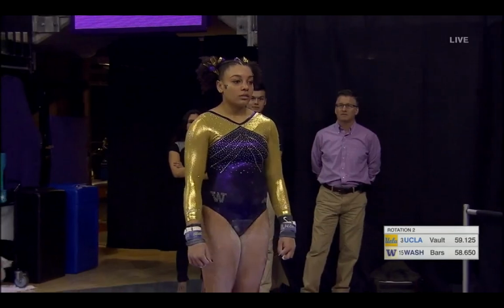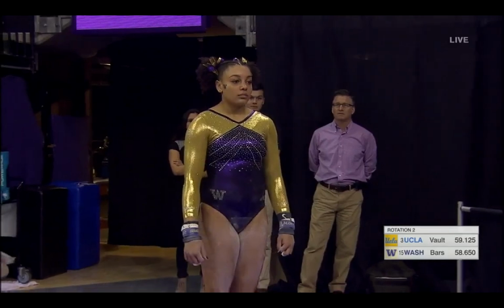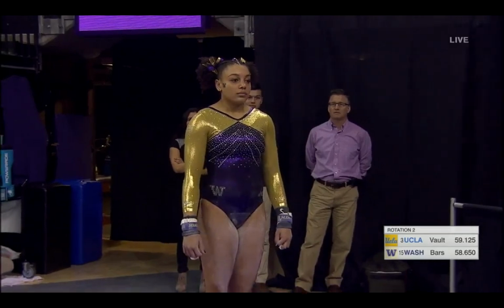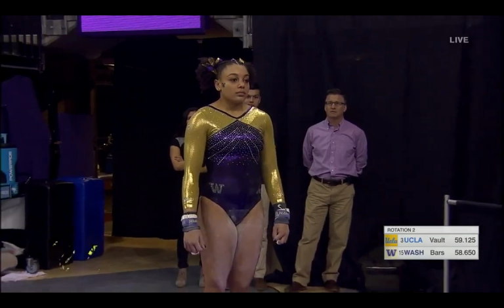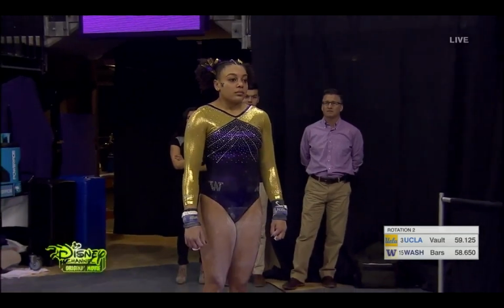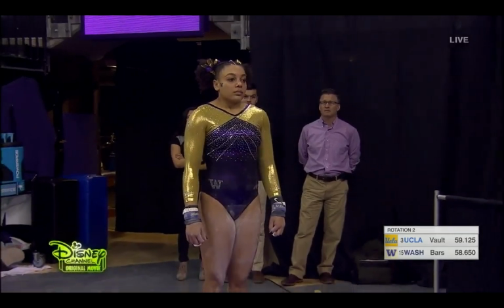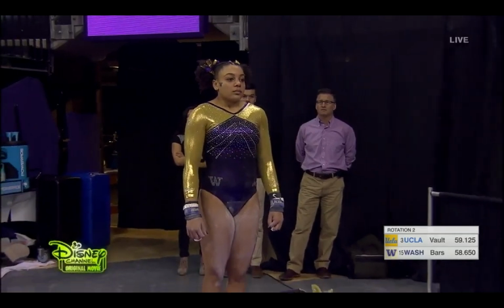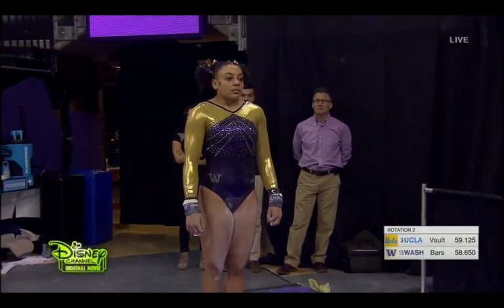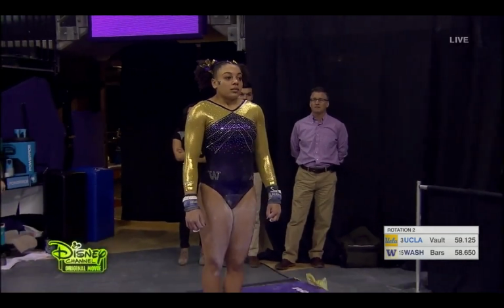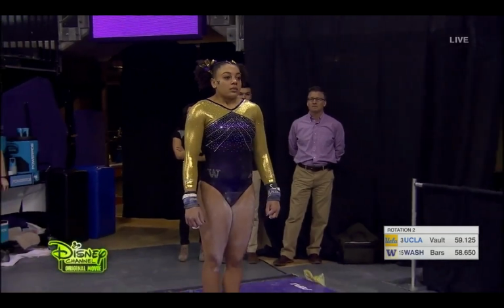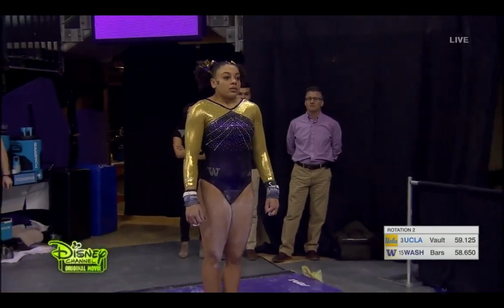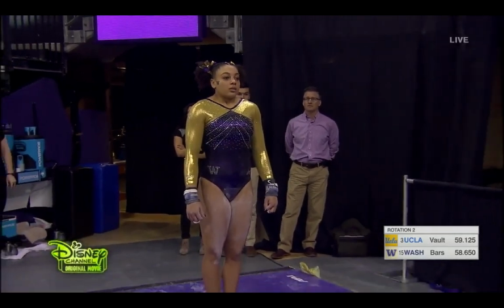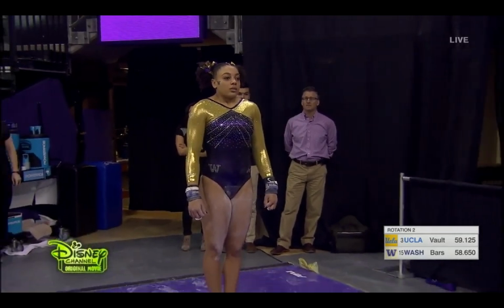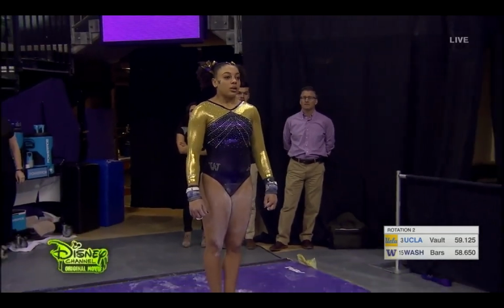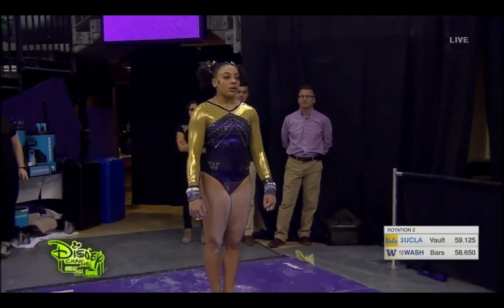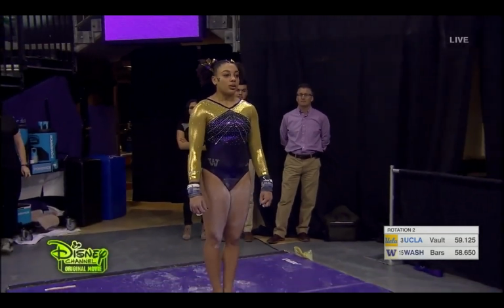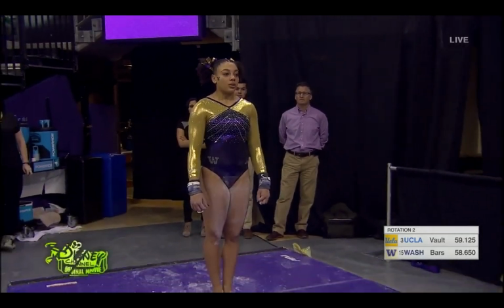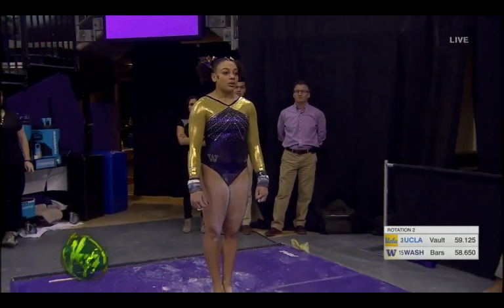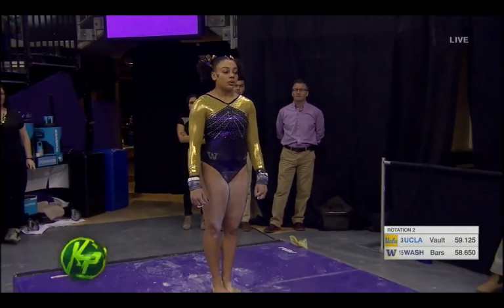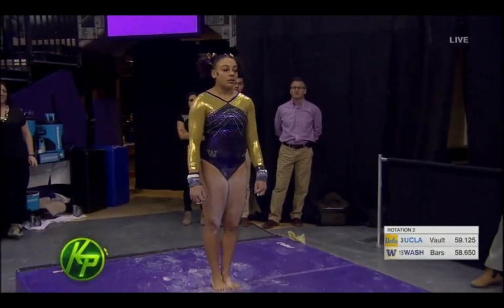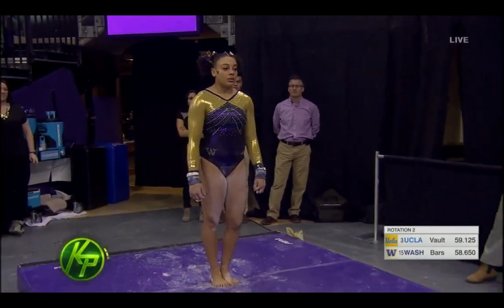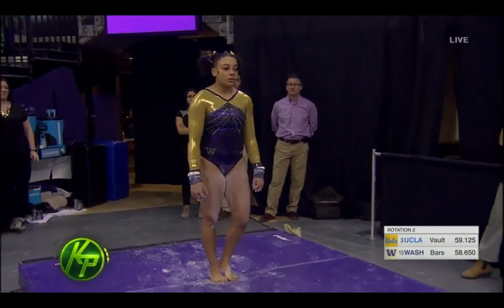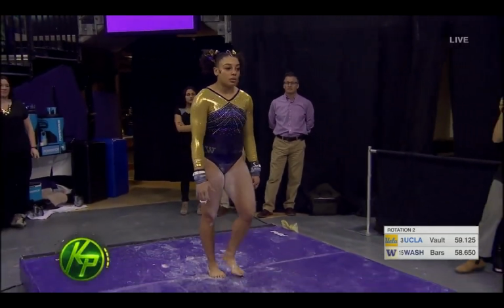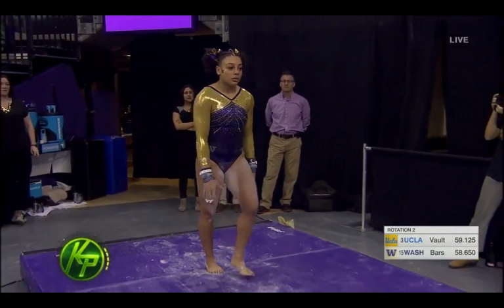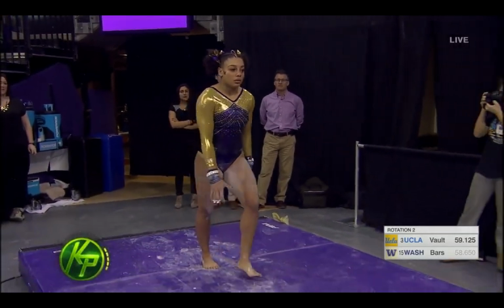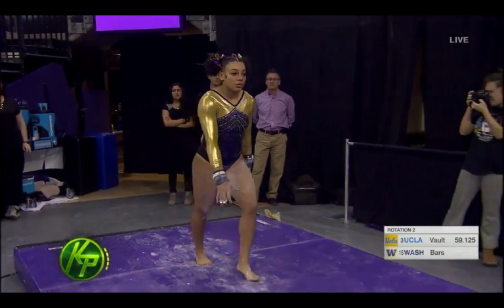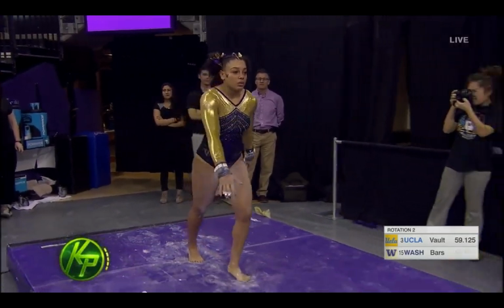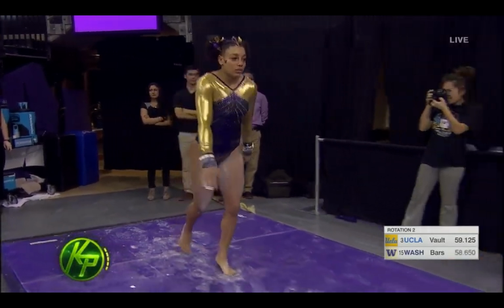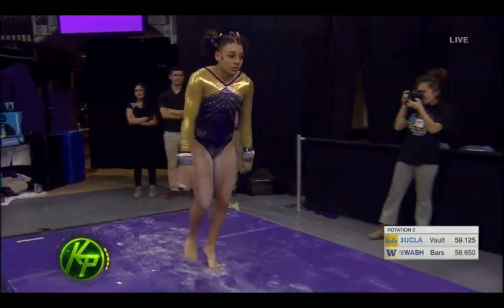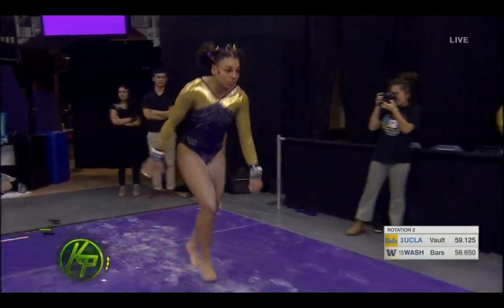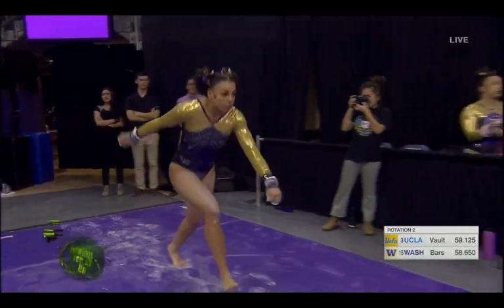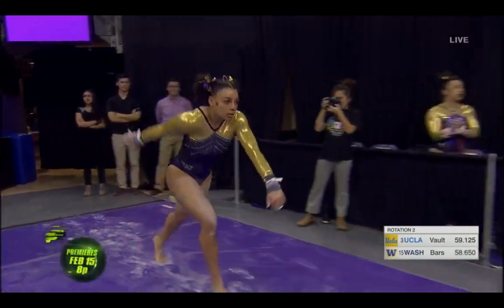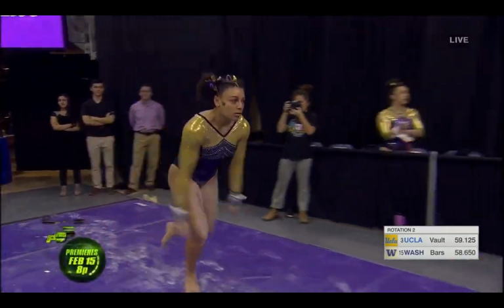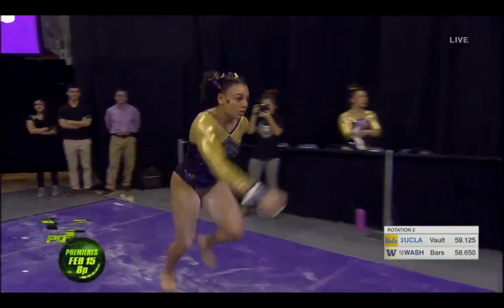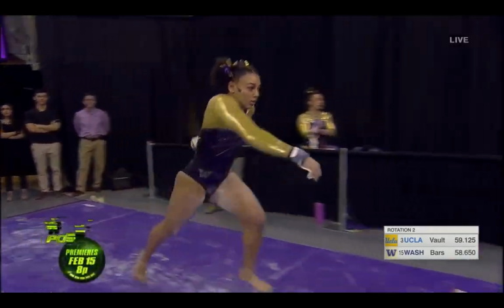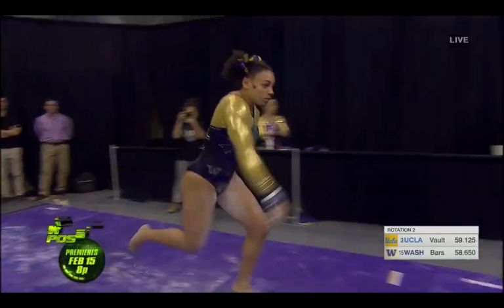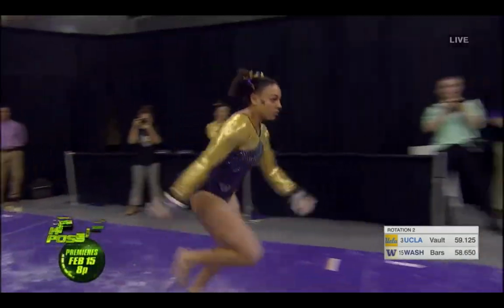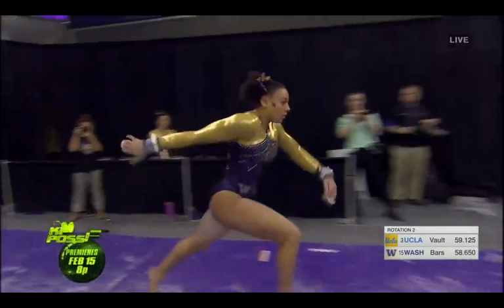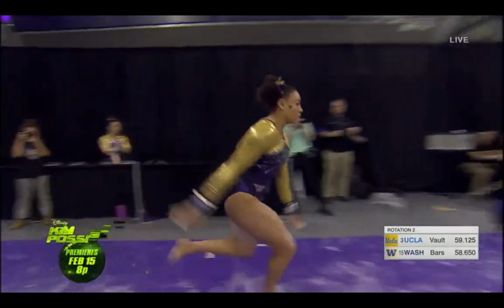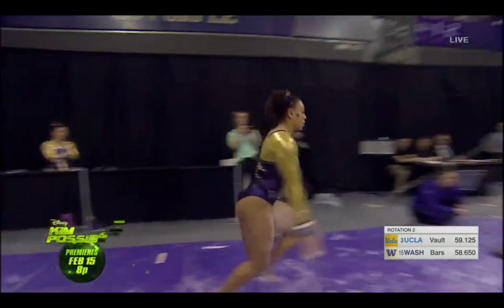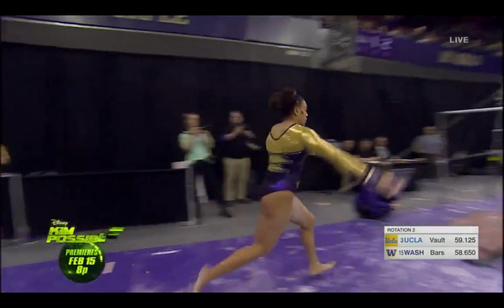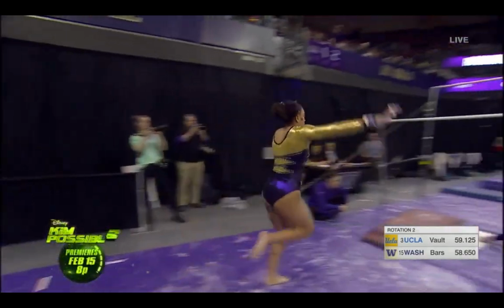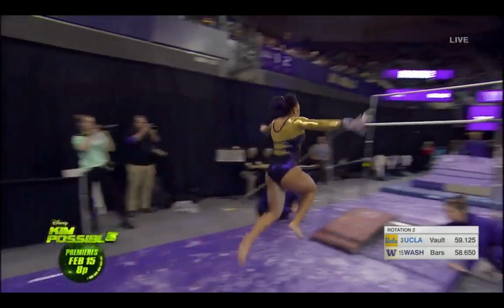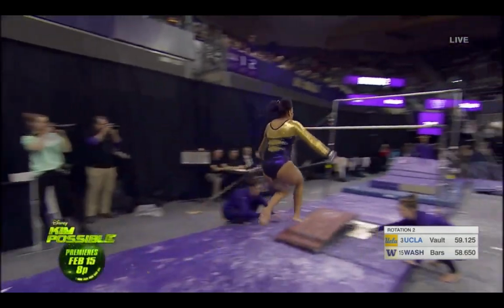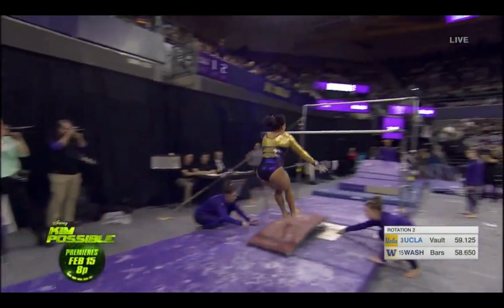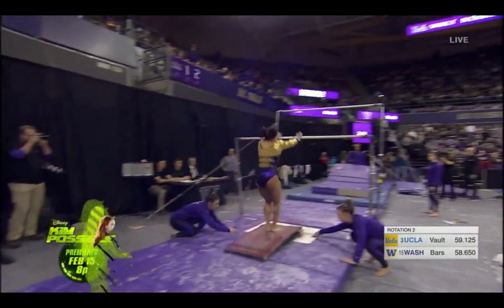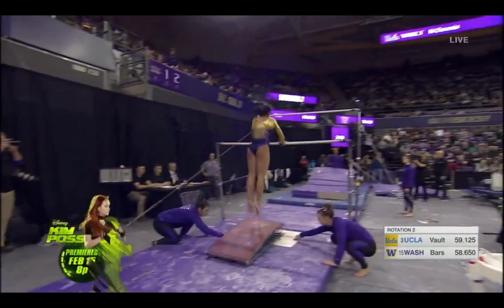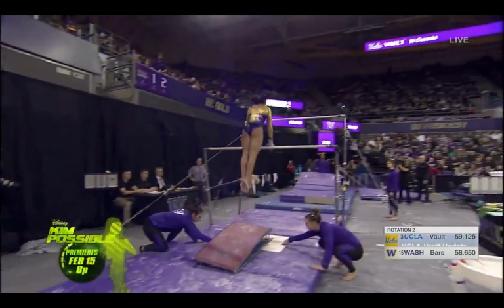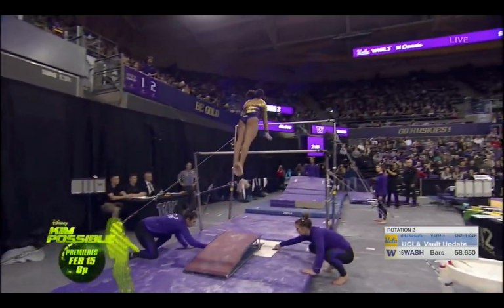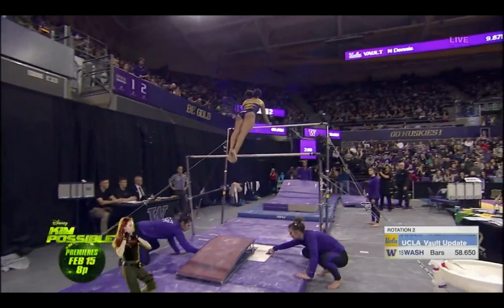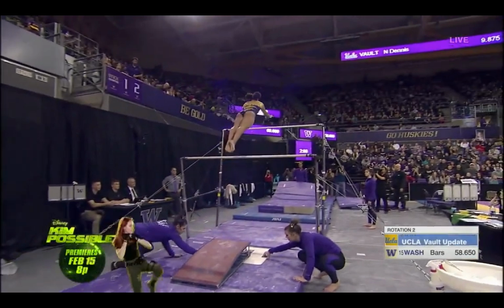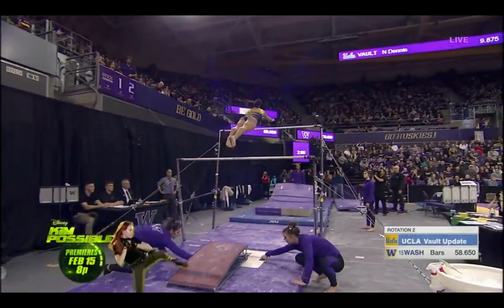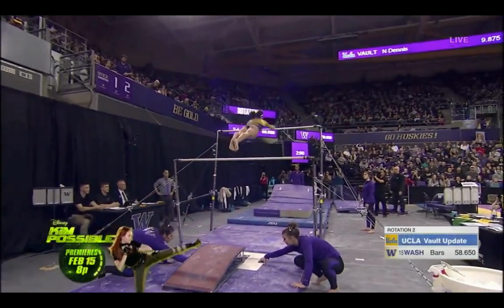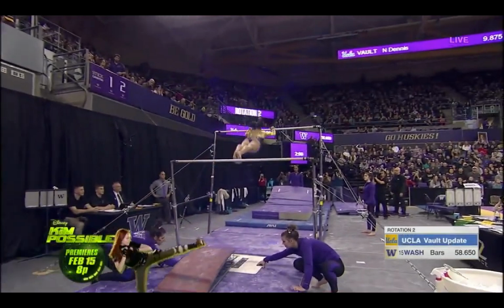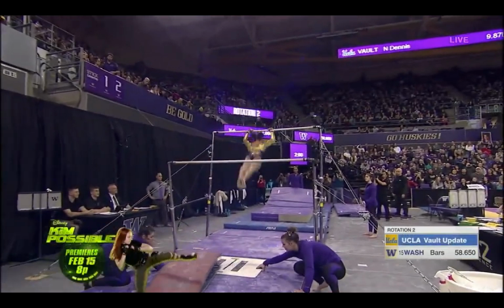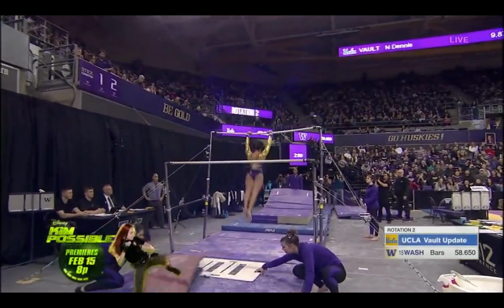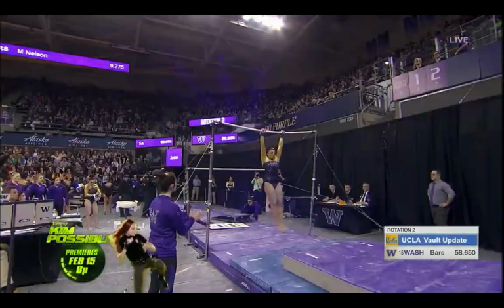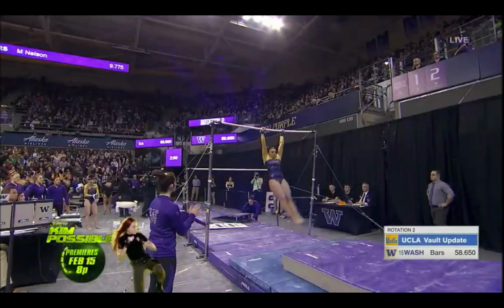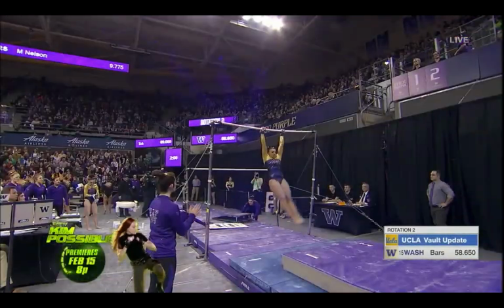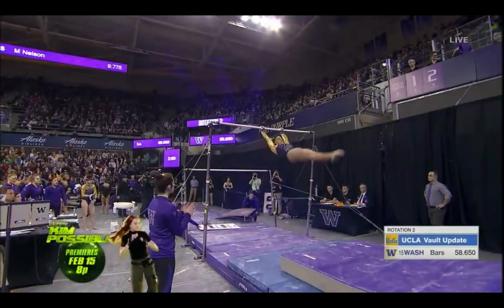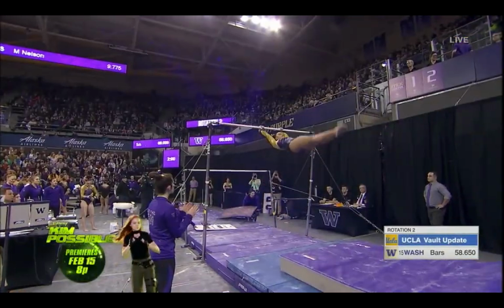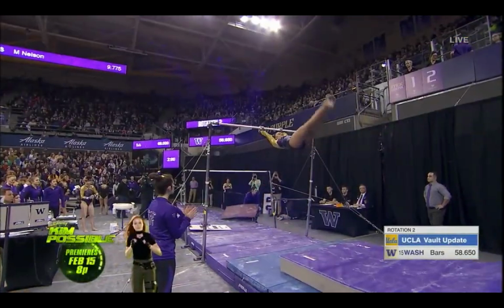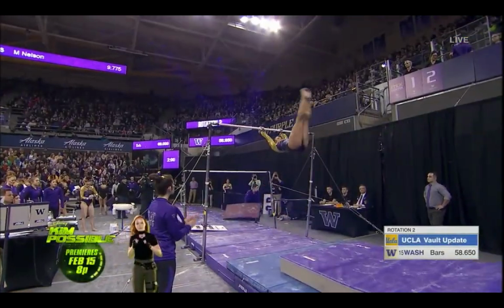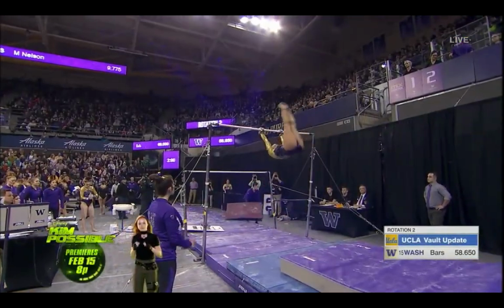Maya Washington, the junior. And this is a new connection that she's going to perform right off the bat.